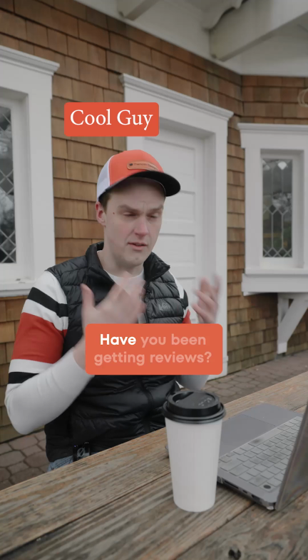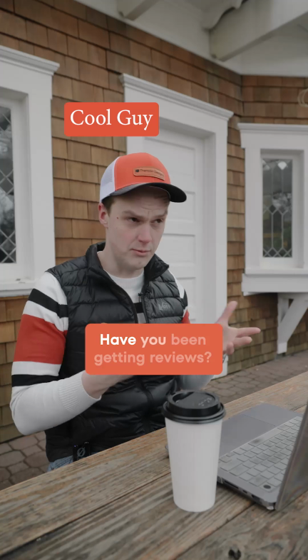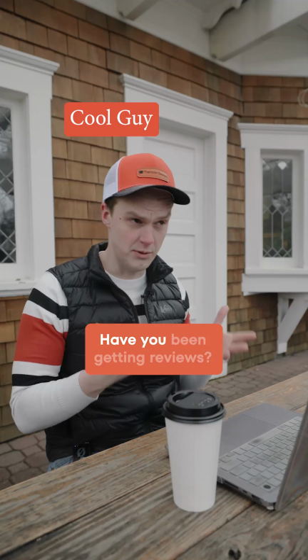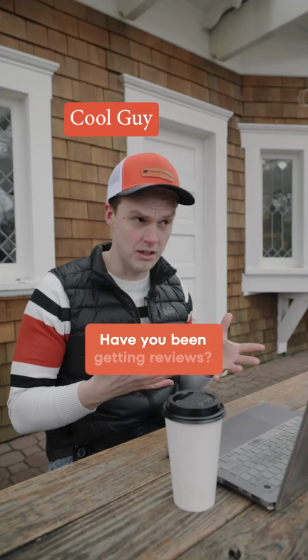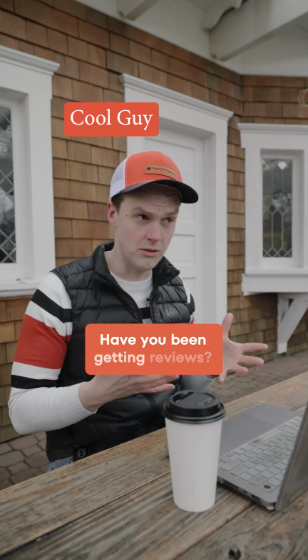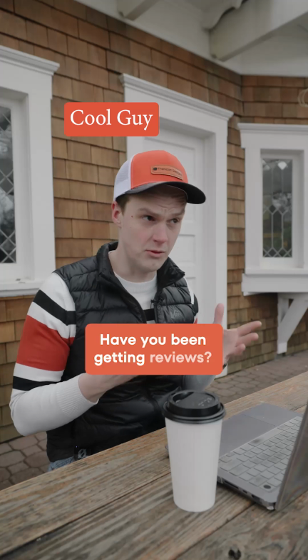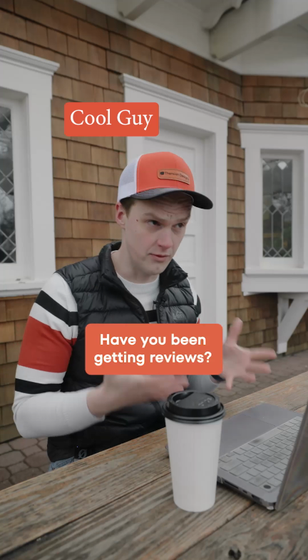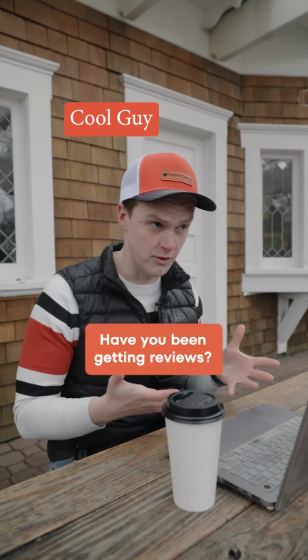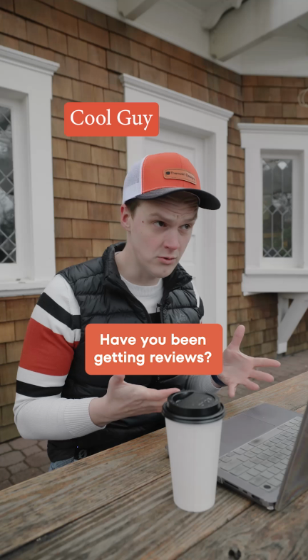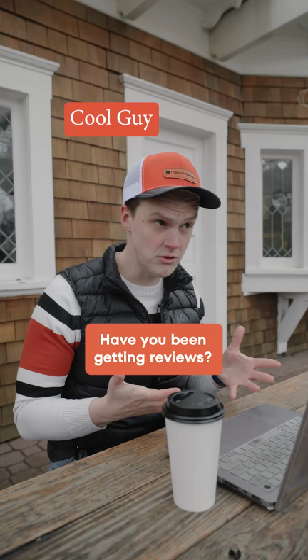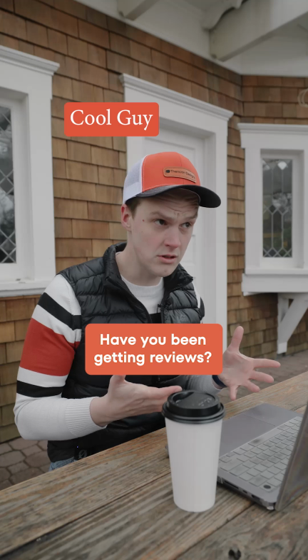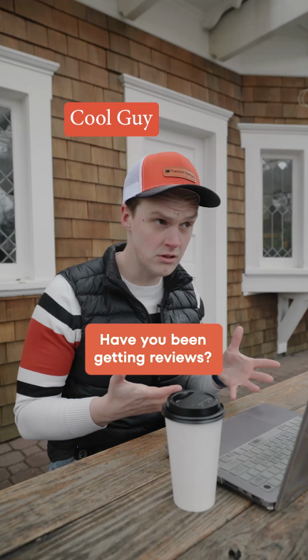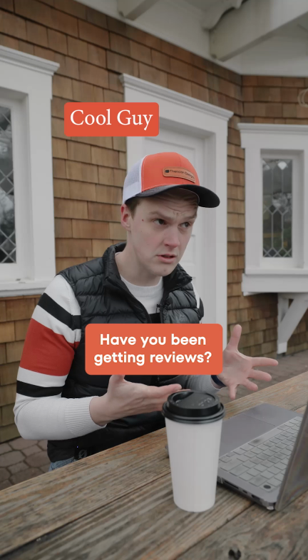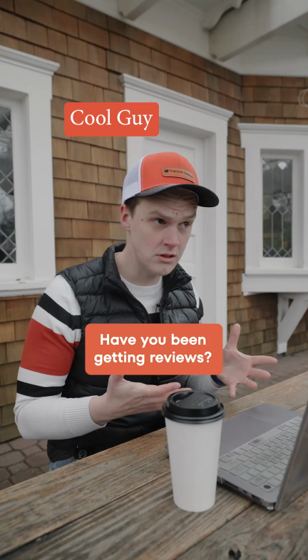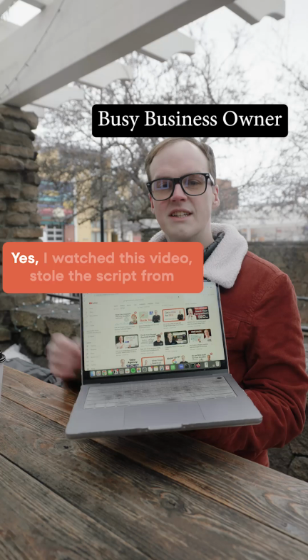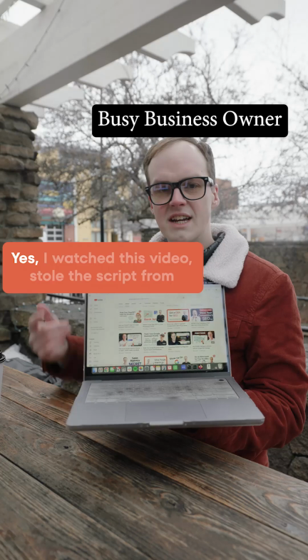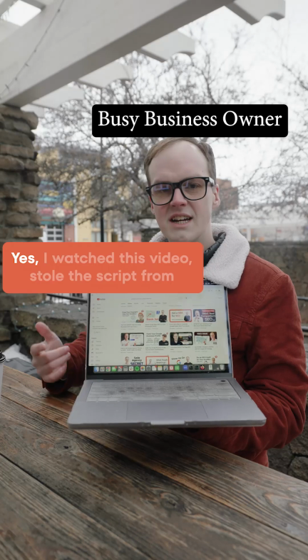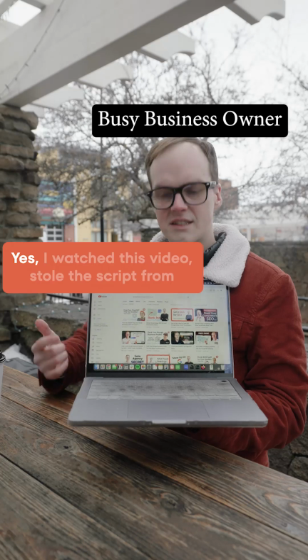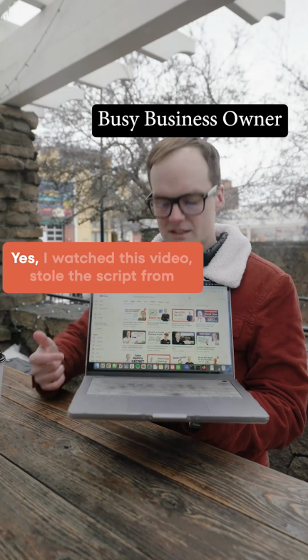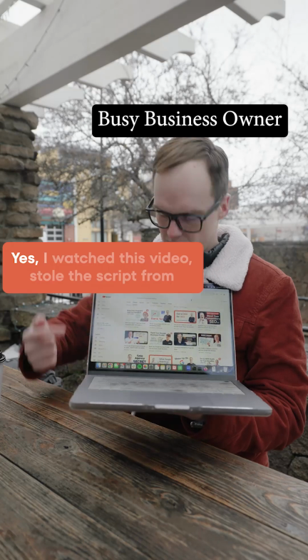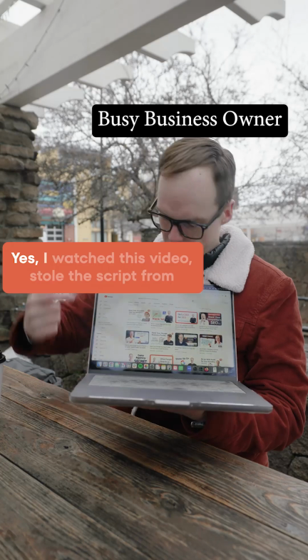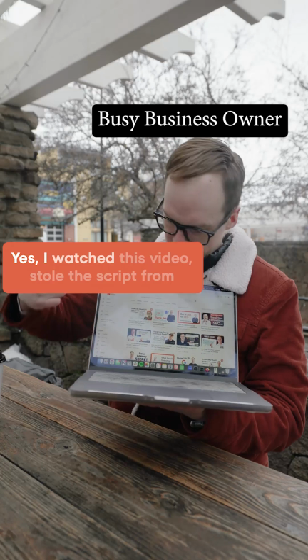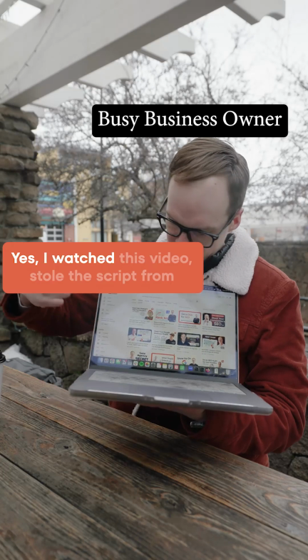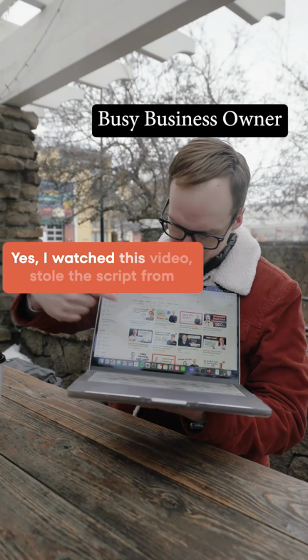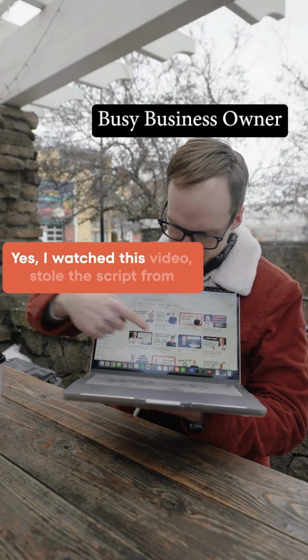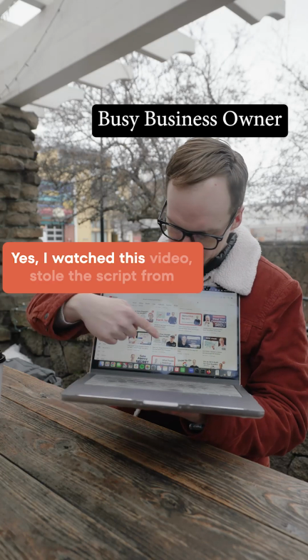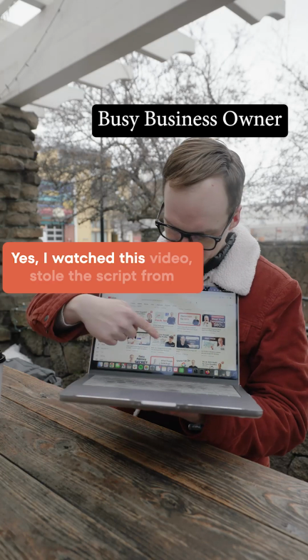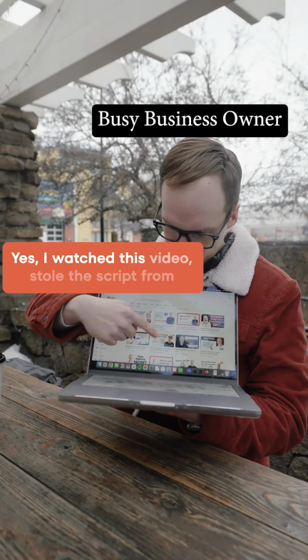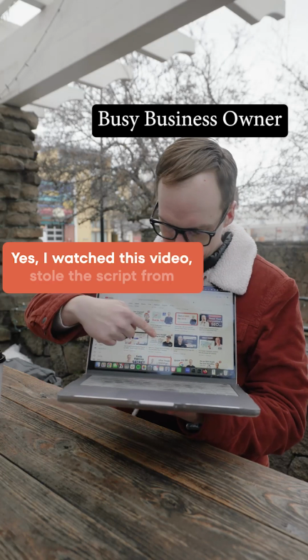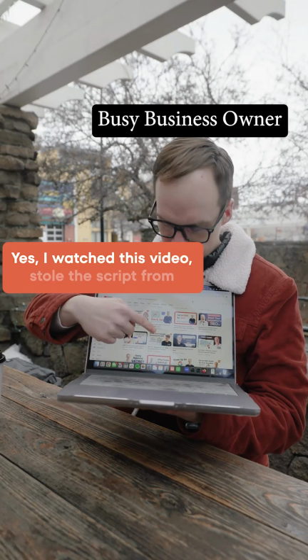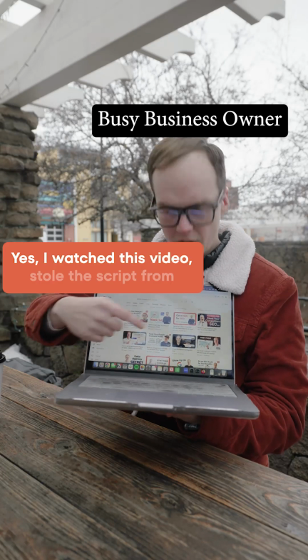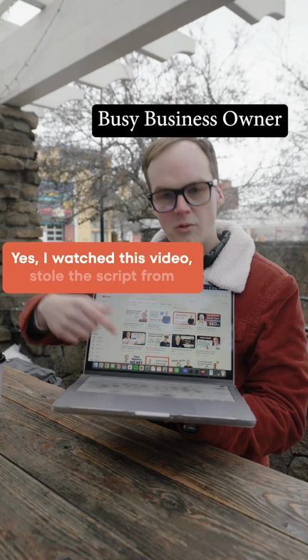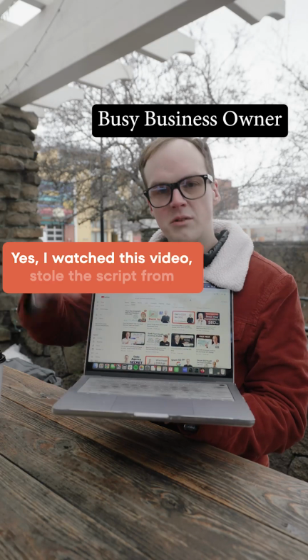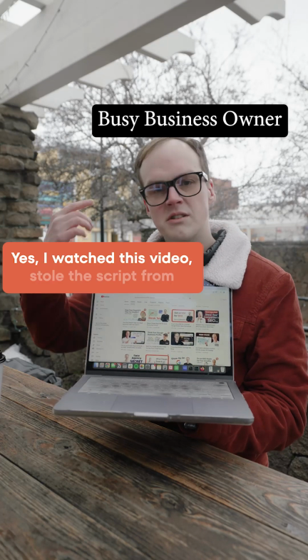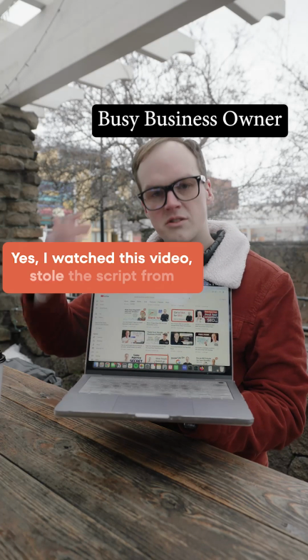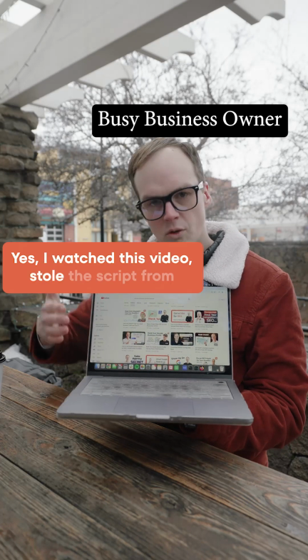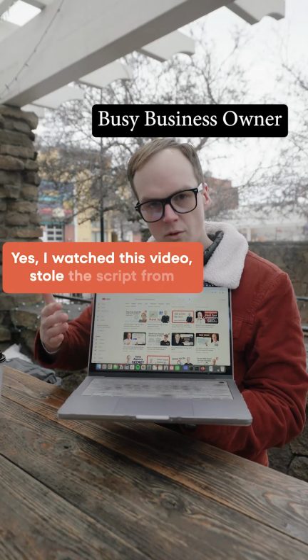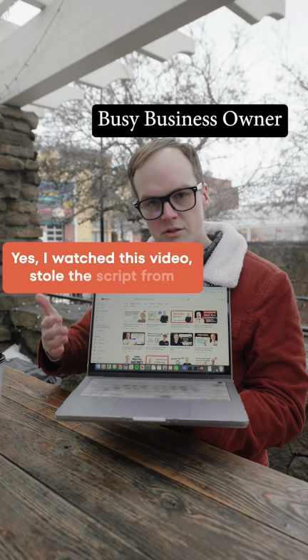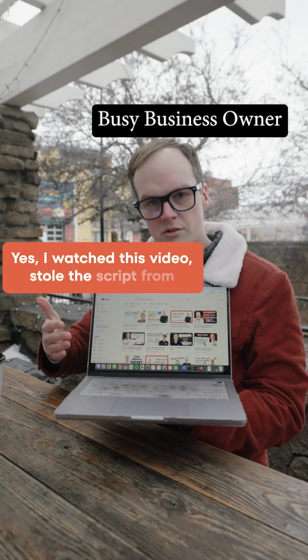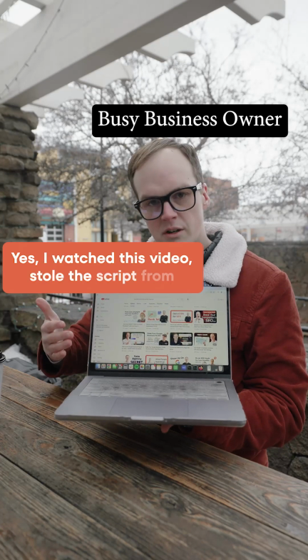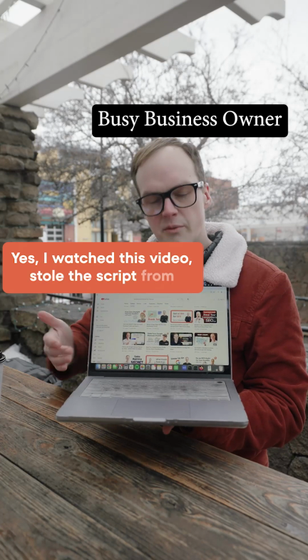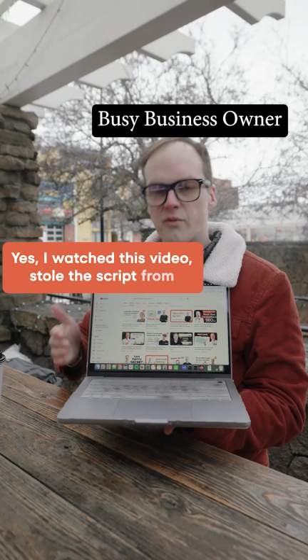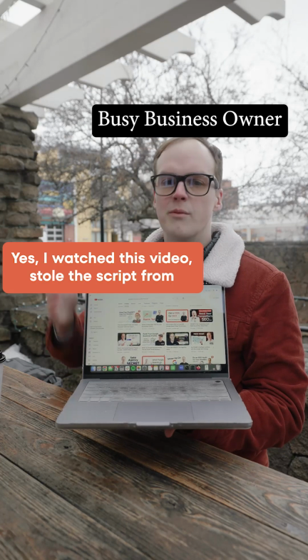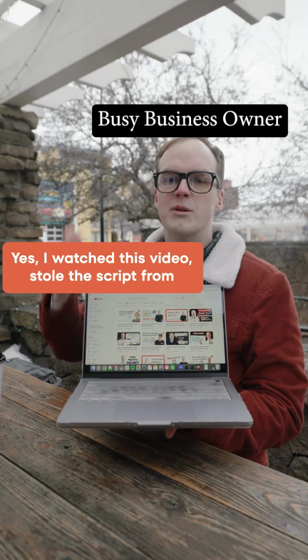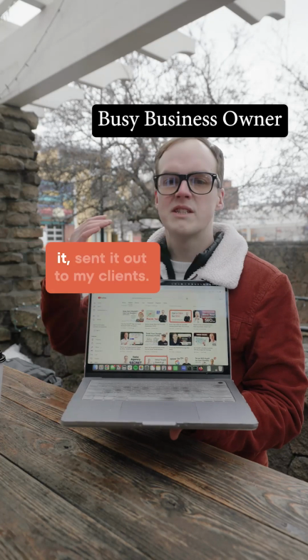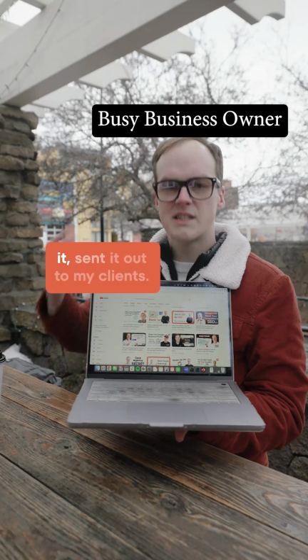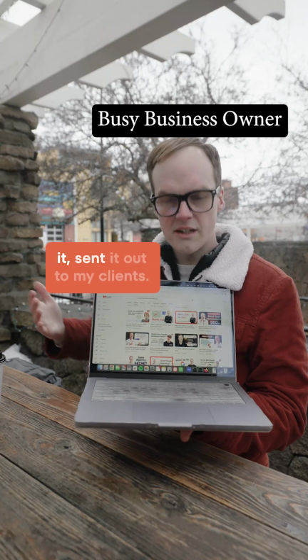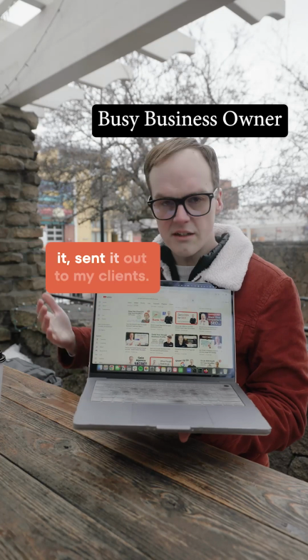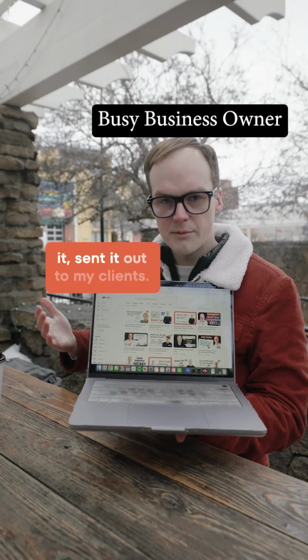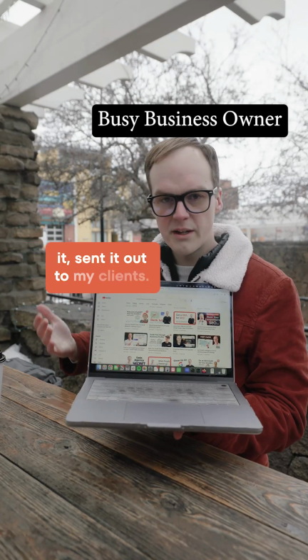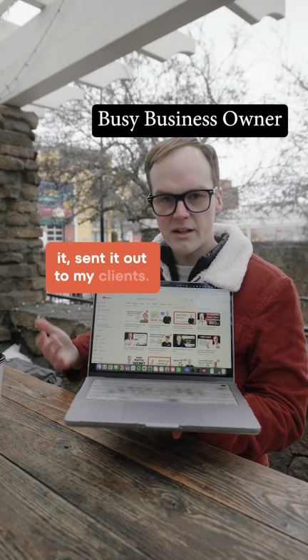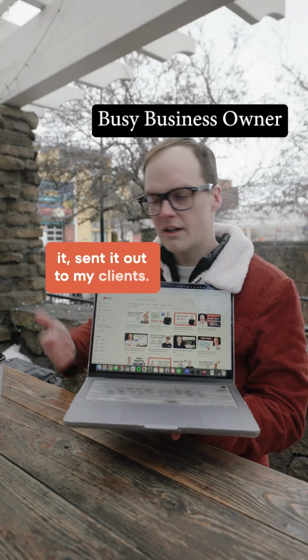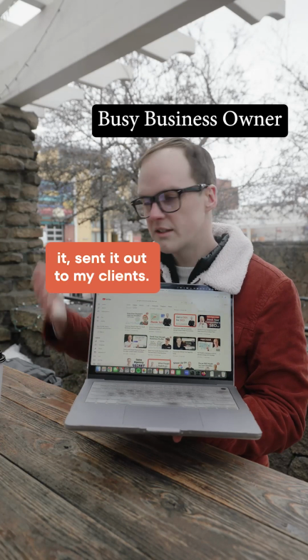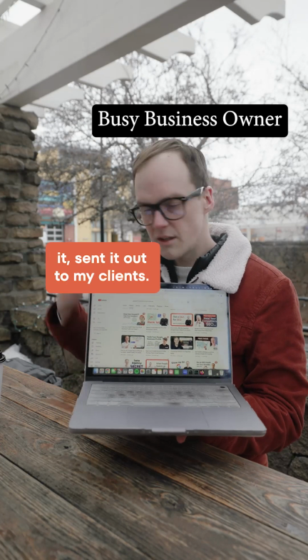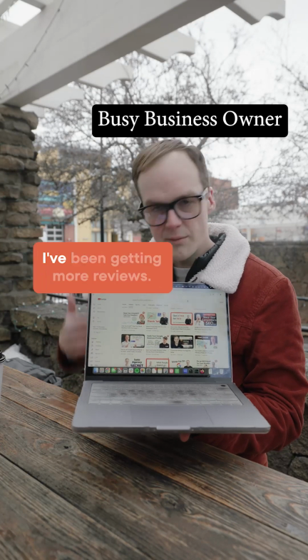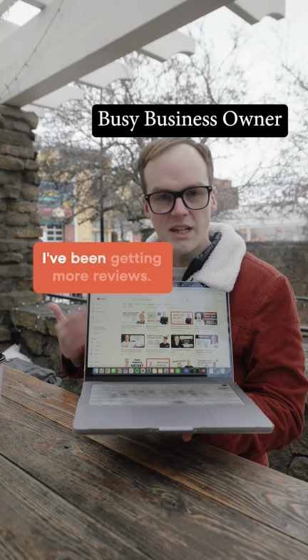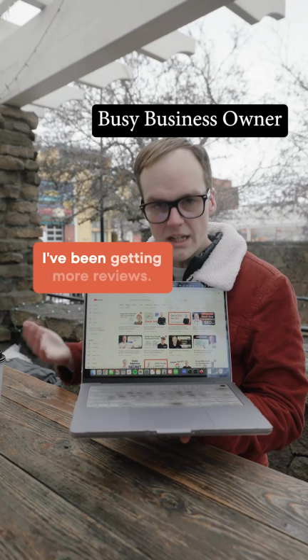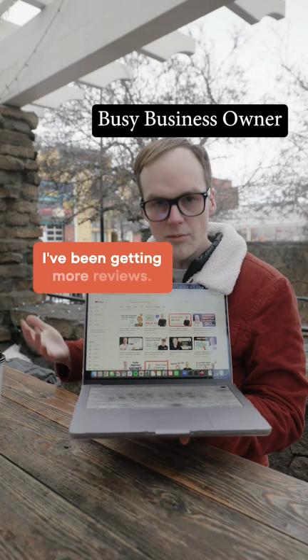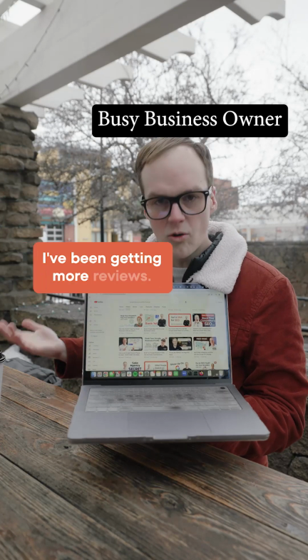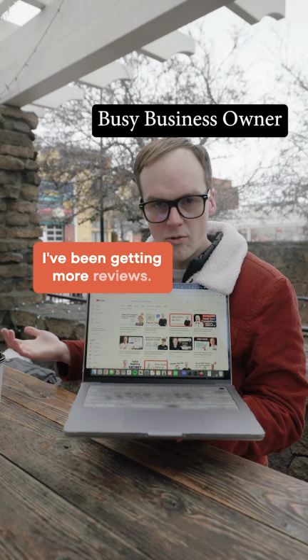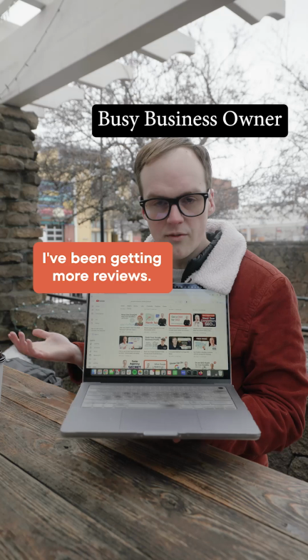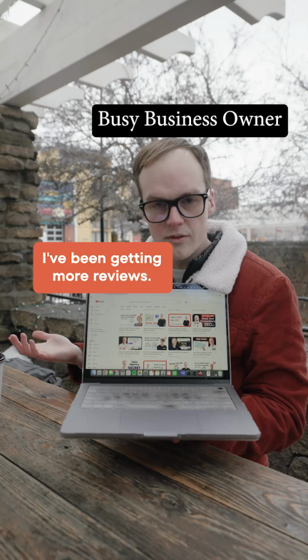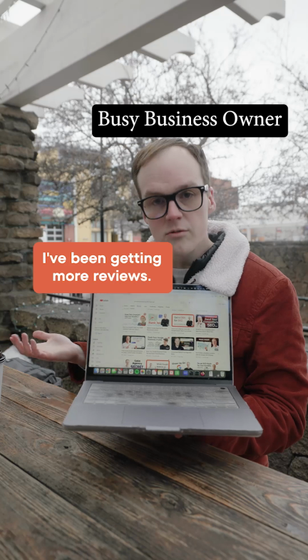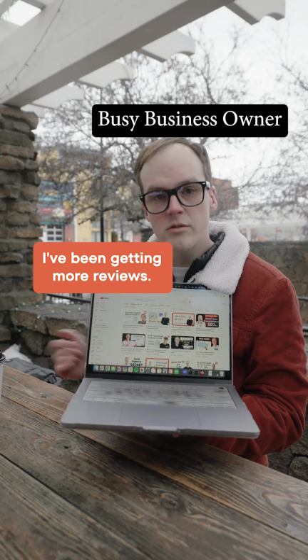Have you been getting reviews? Yes, I watched a video, took the script from it, sent it out to my clients, and I've been getting more reviews.